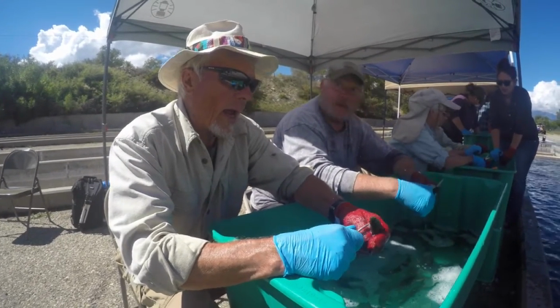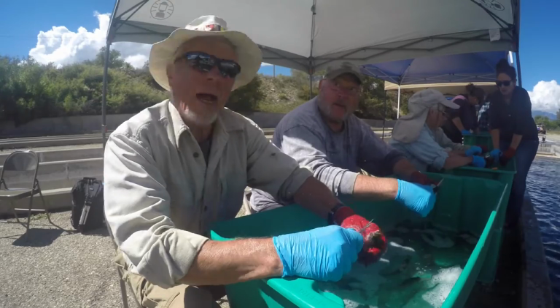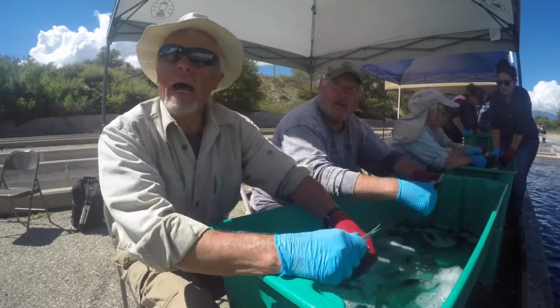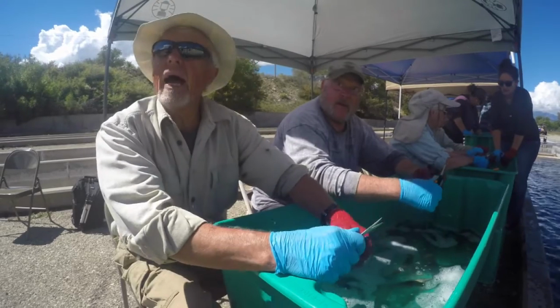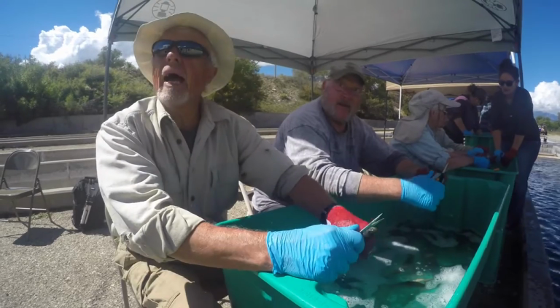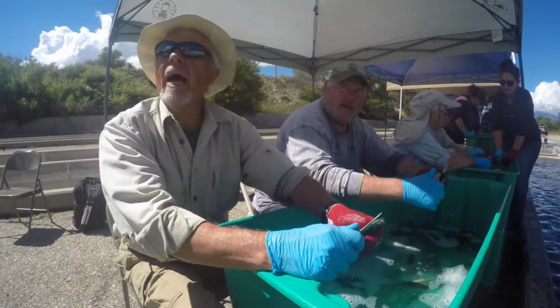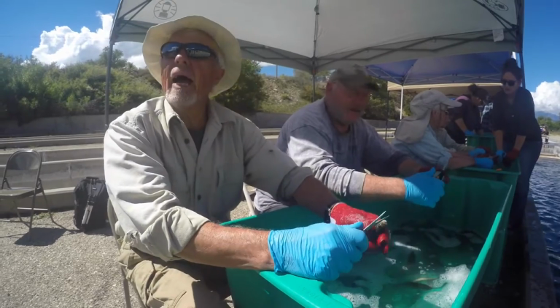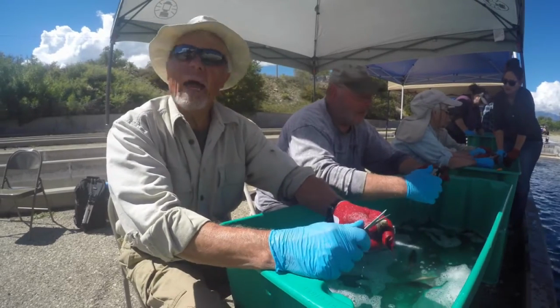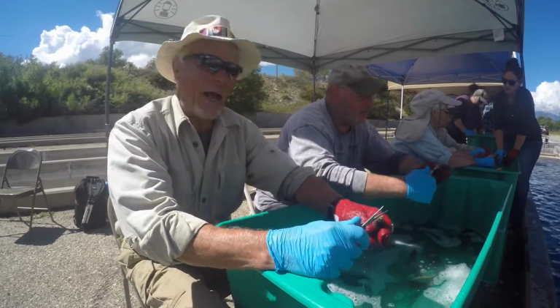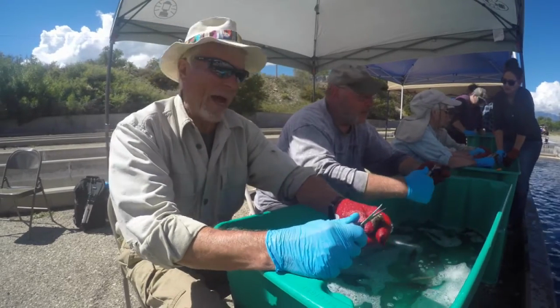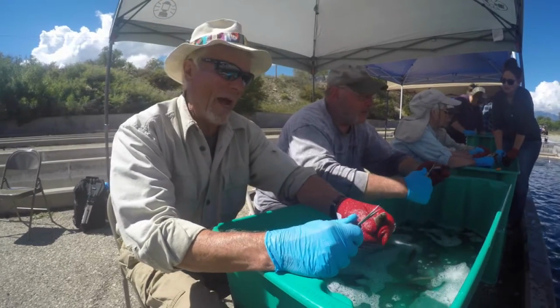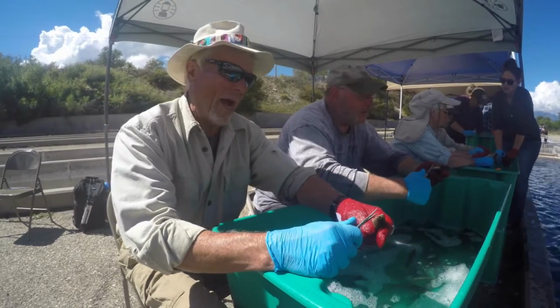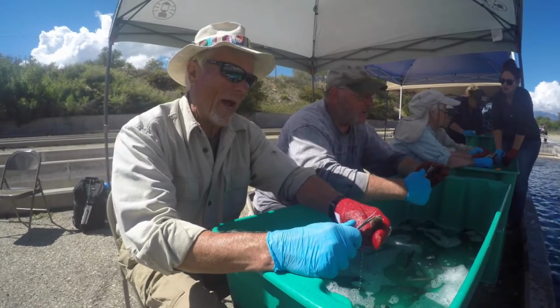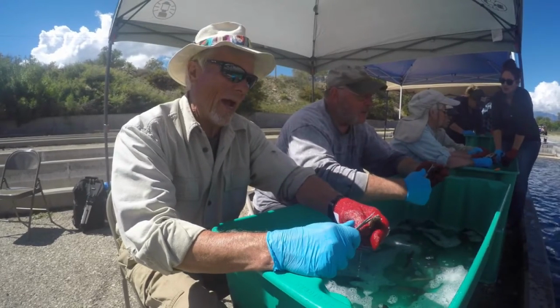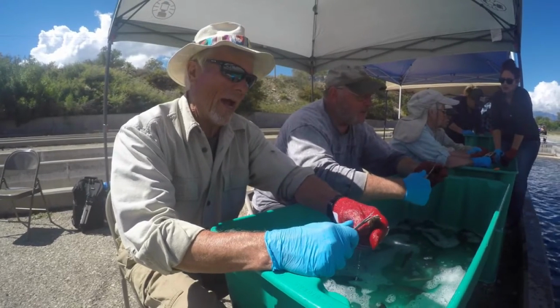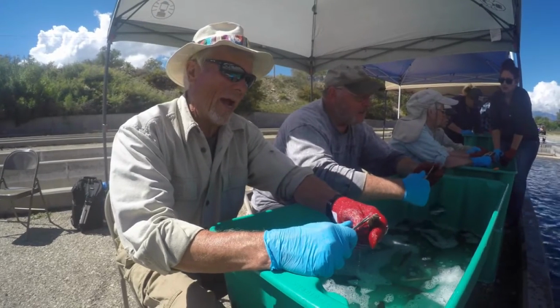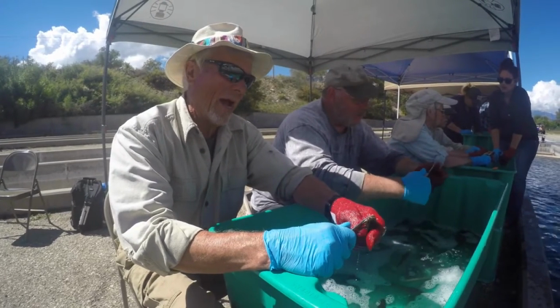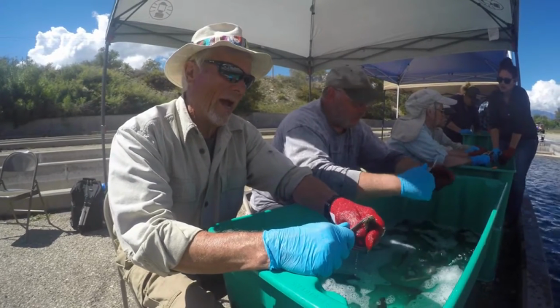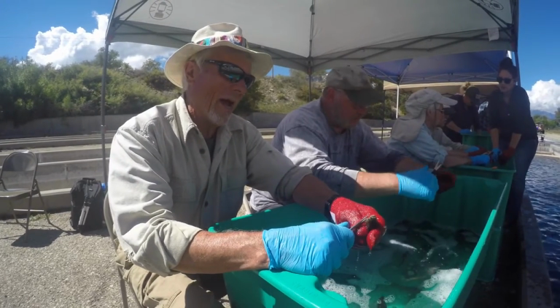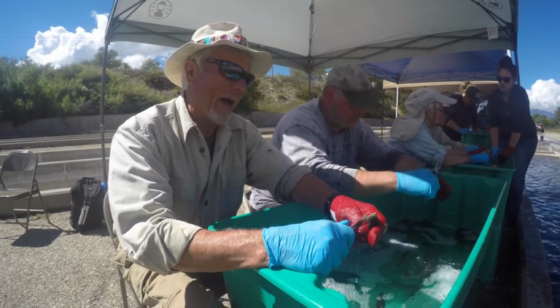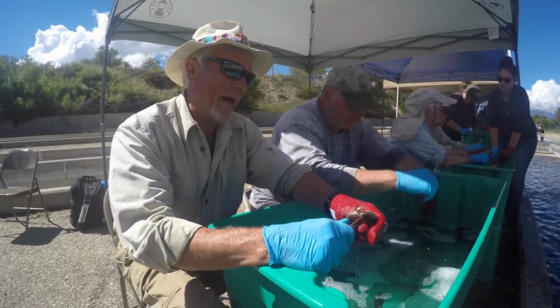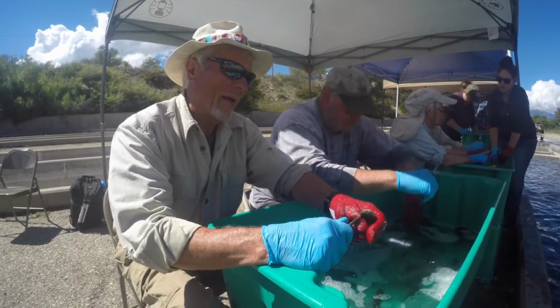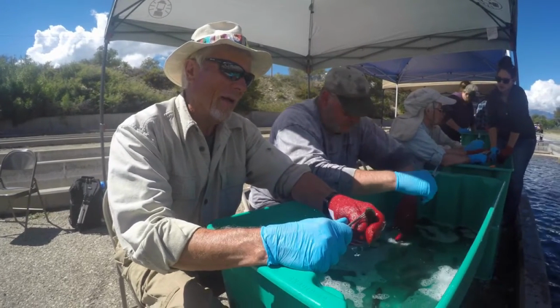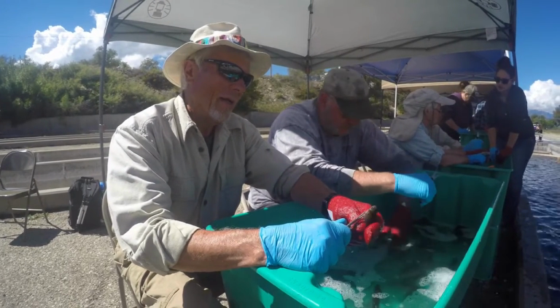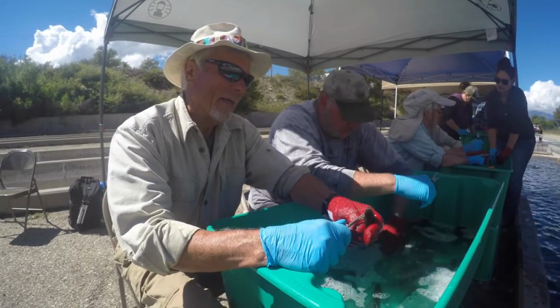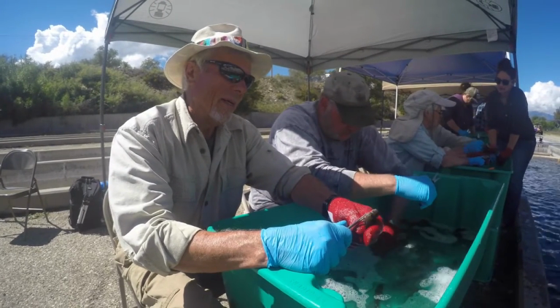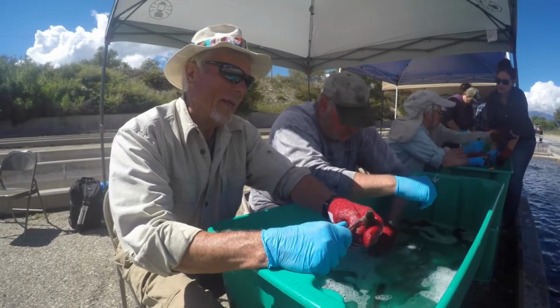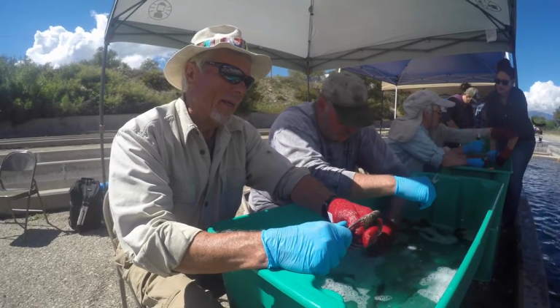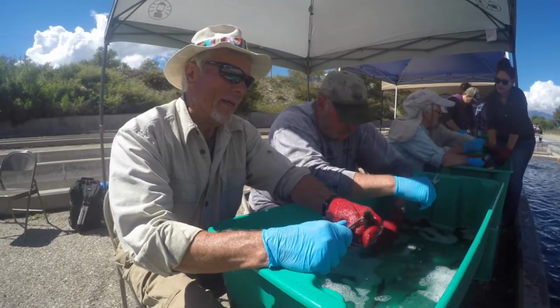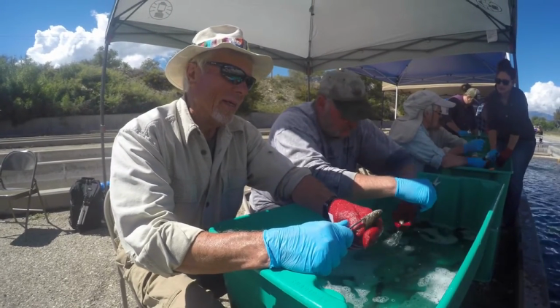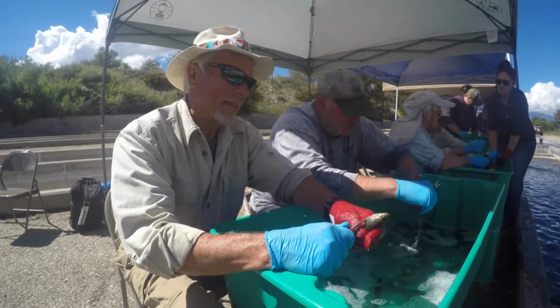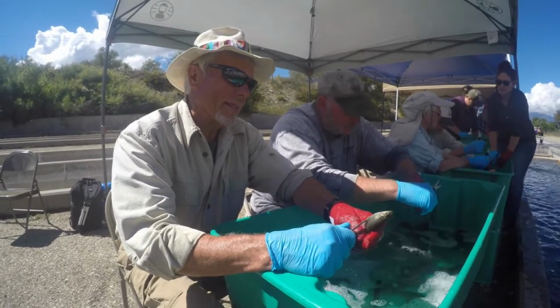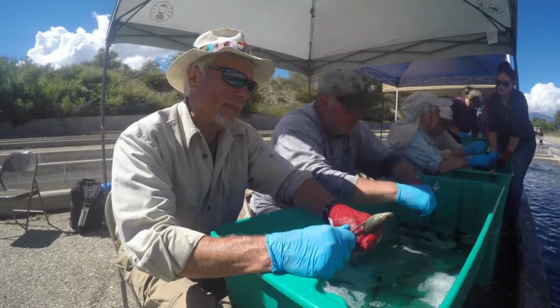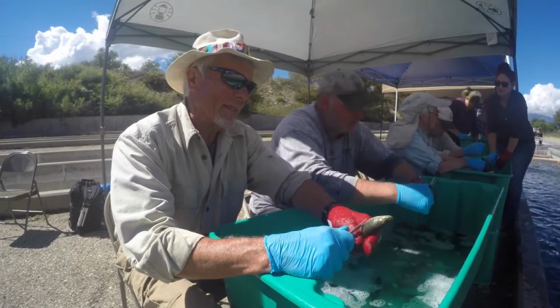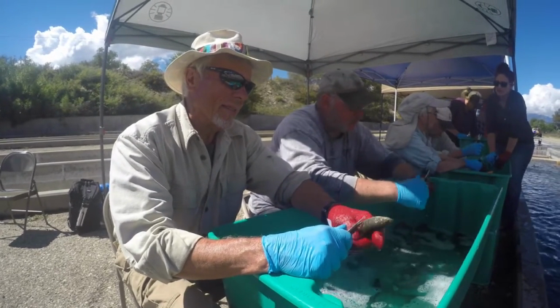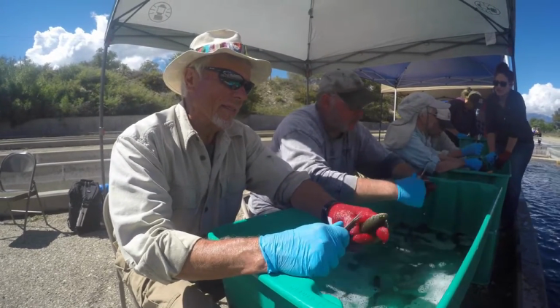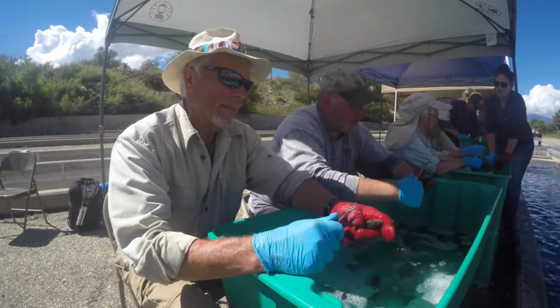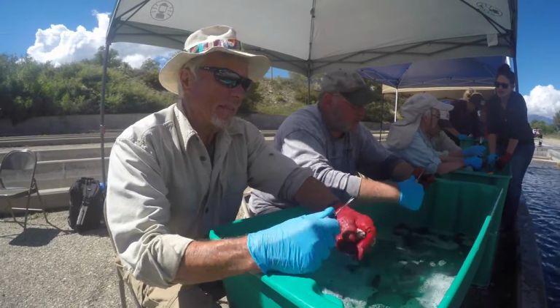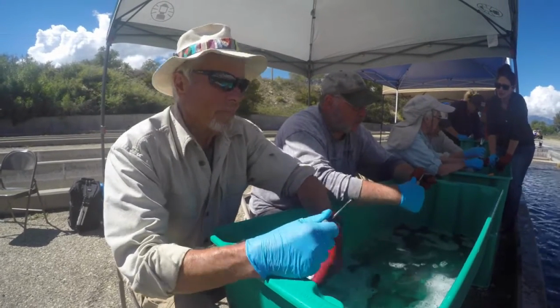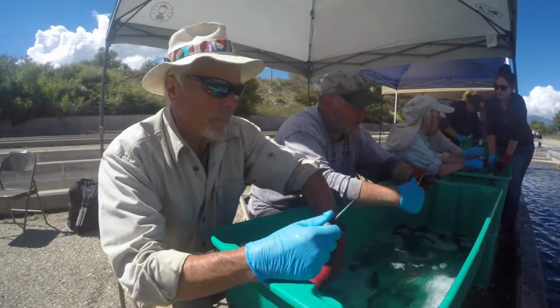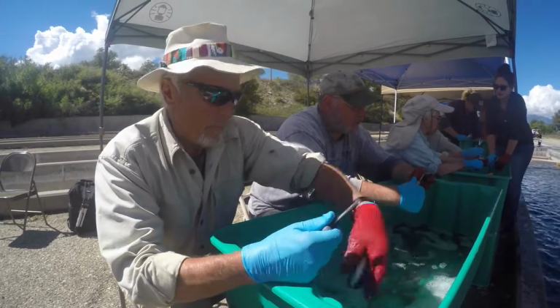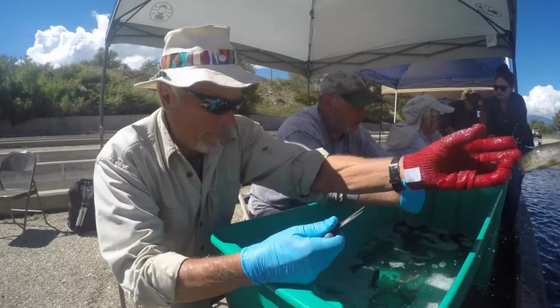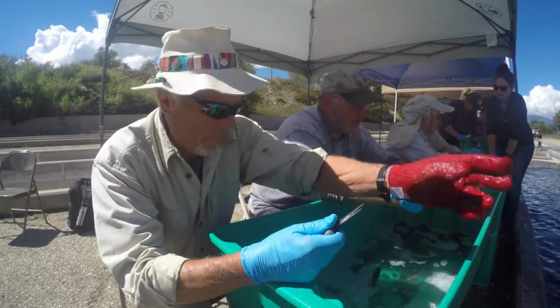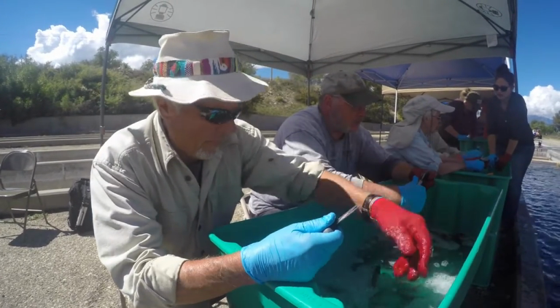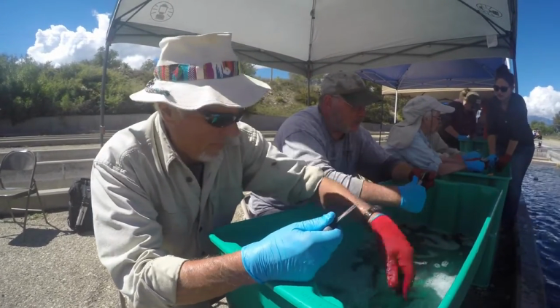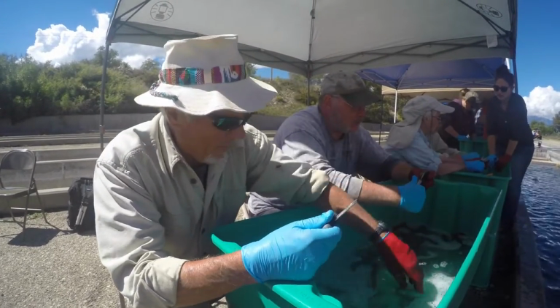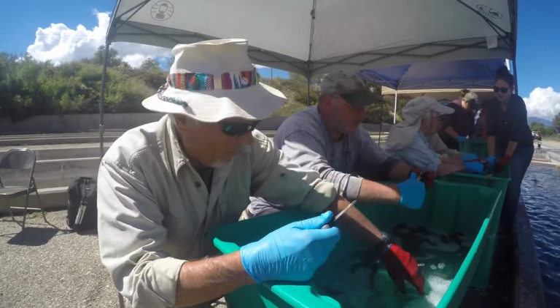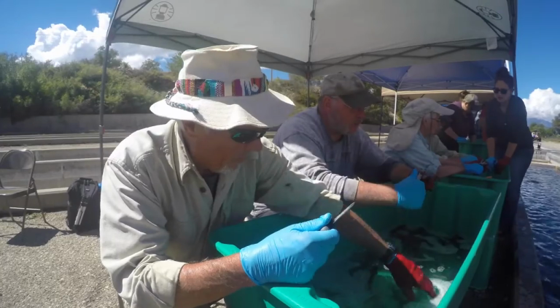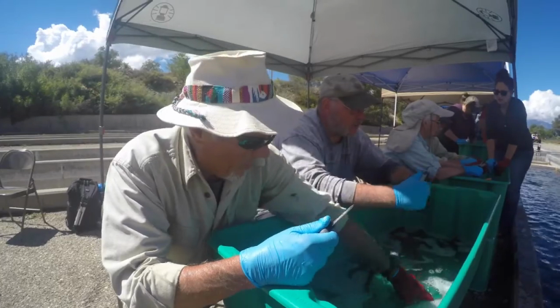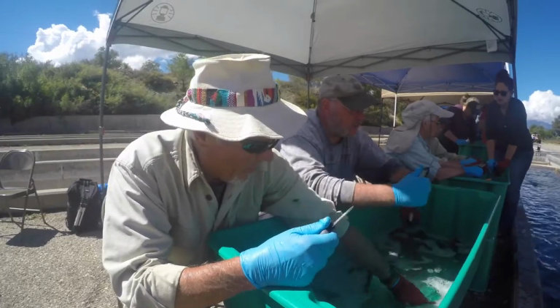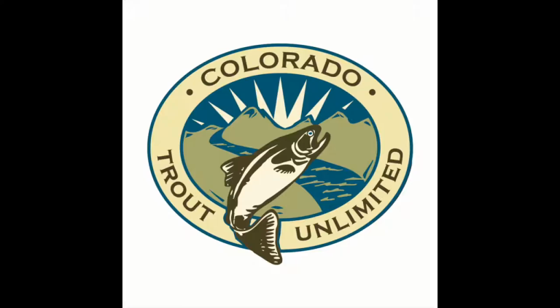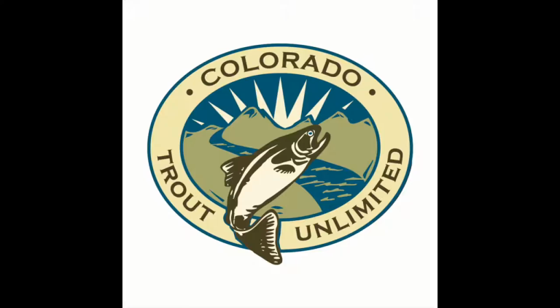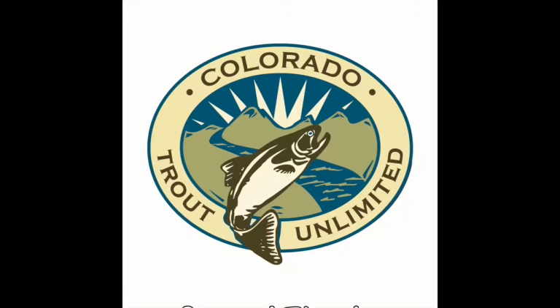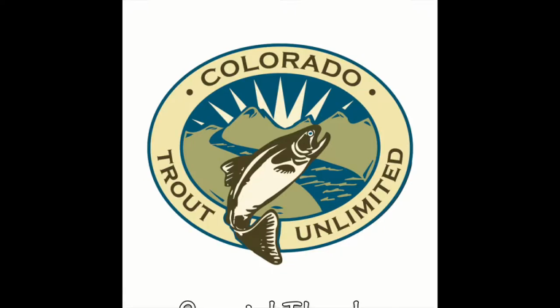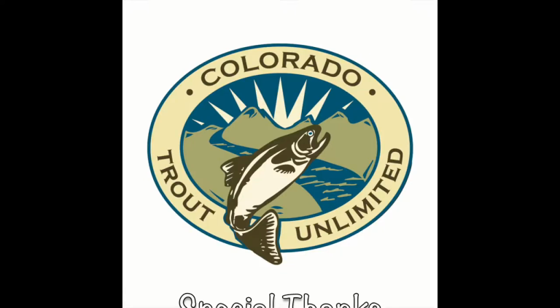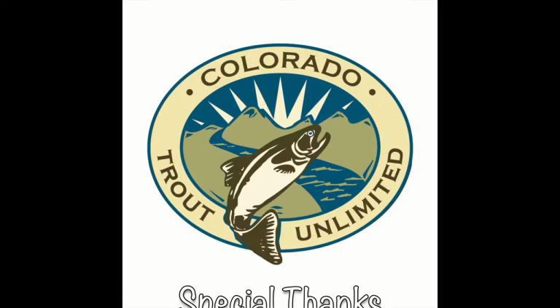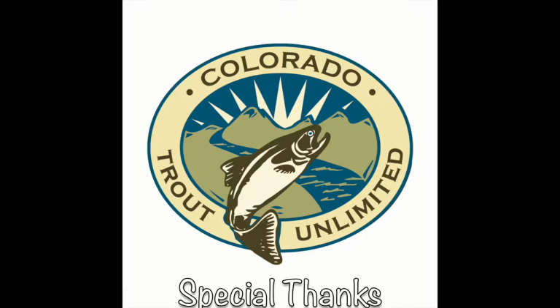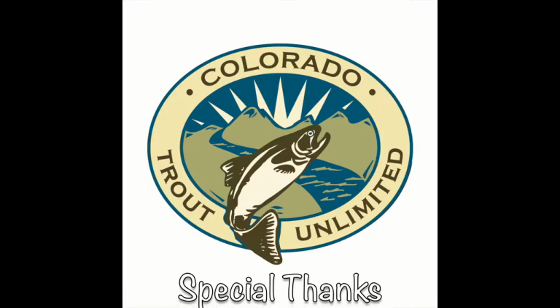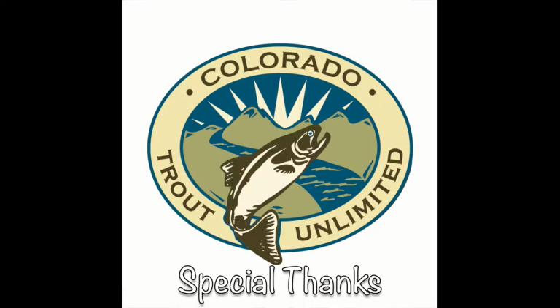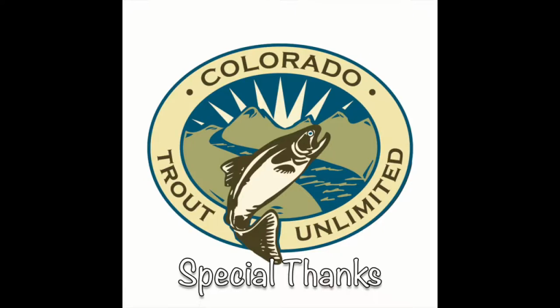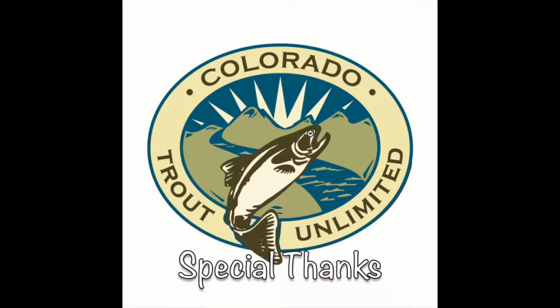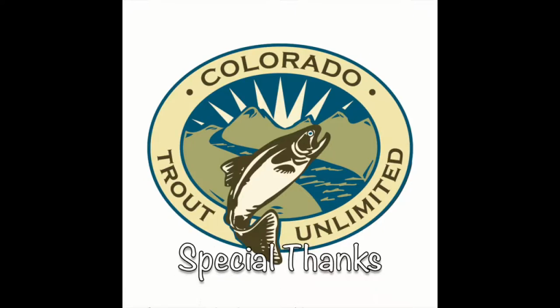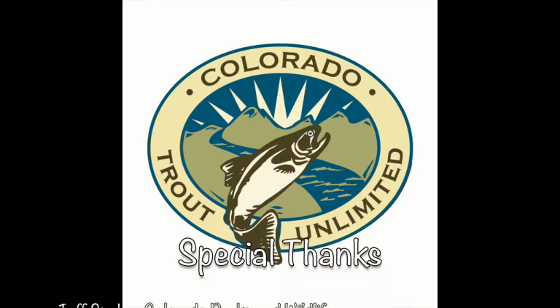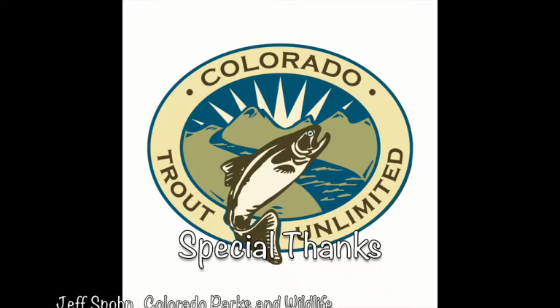This comprehensive study will provide resource managers with data that will enable a more efficient stocking of 11-mile reservoir, a sustainable achievement that could not have happened without the work of Colorado Trout Unlimited's volunteers.